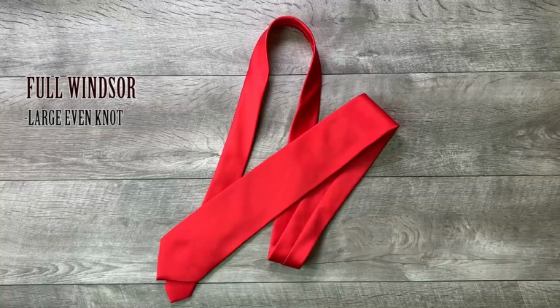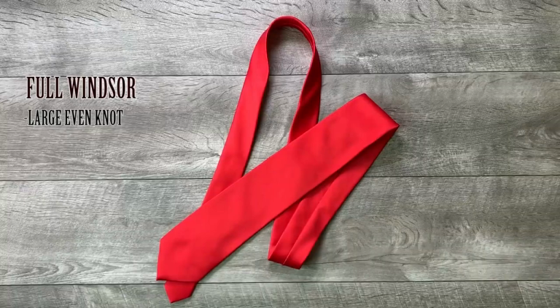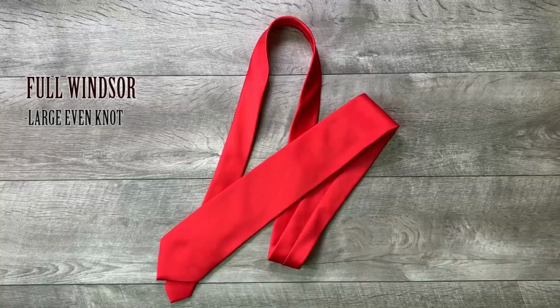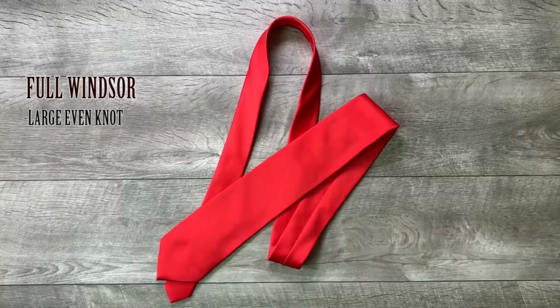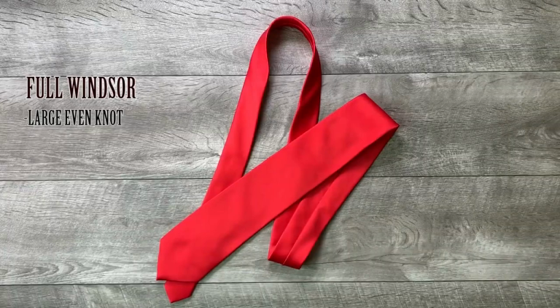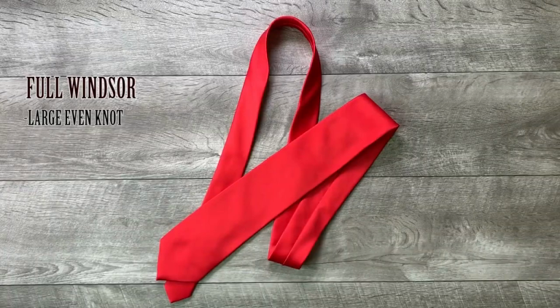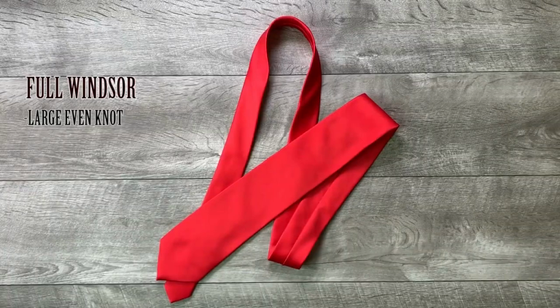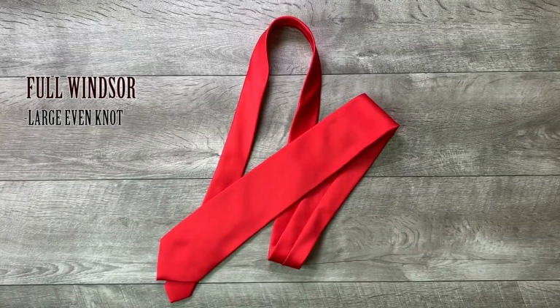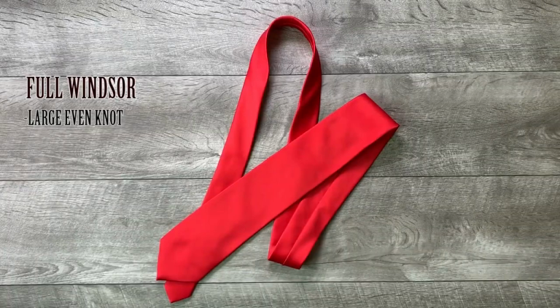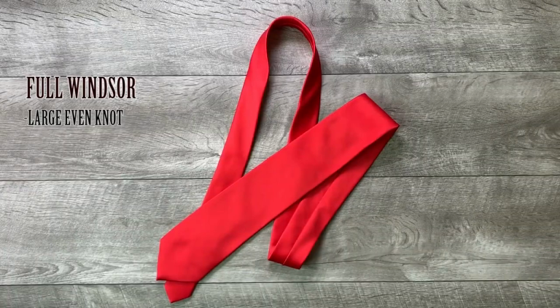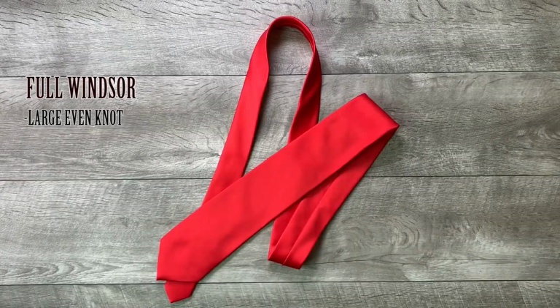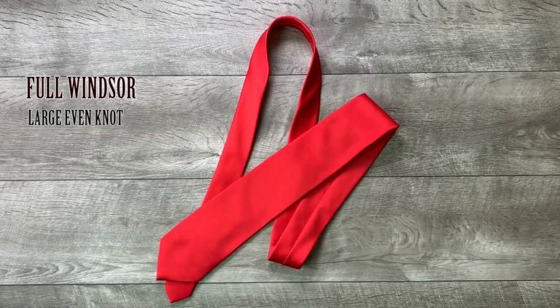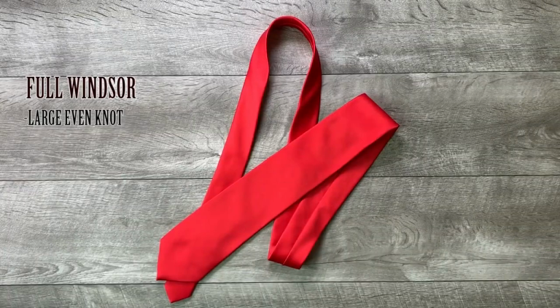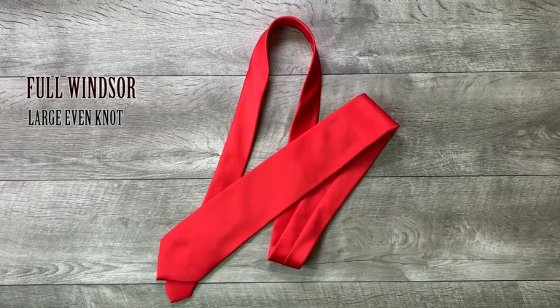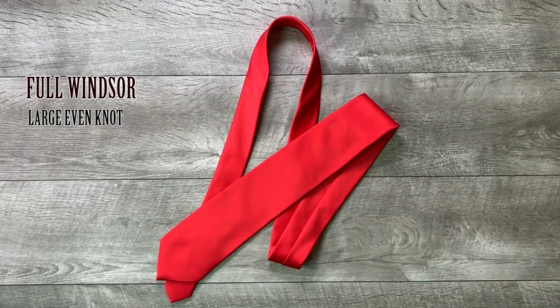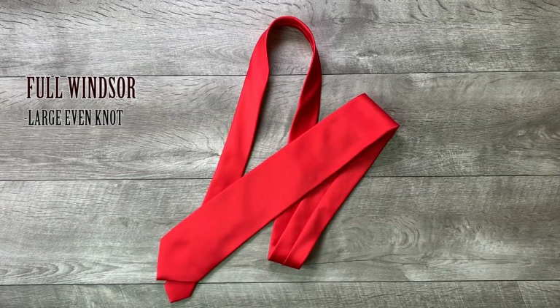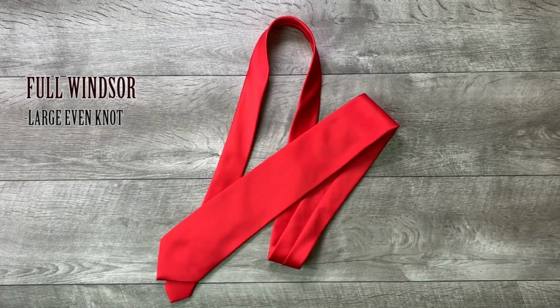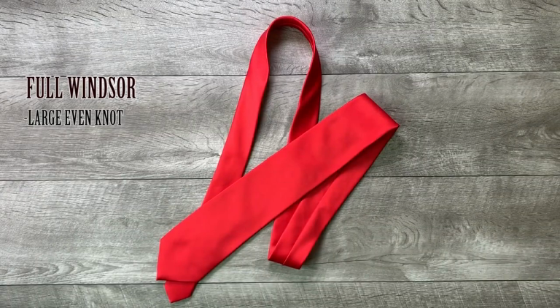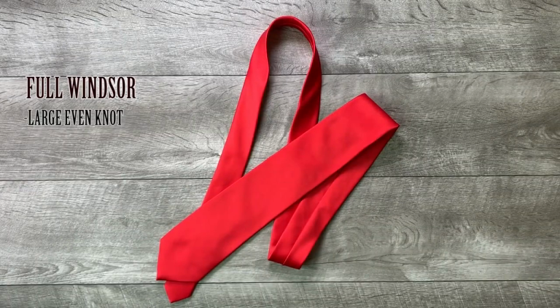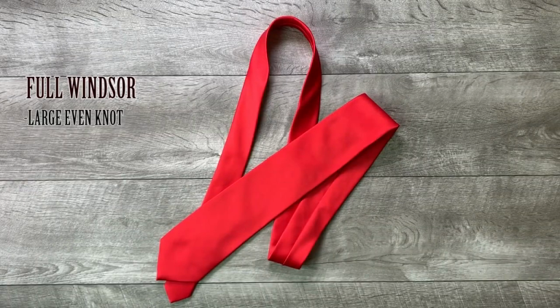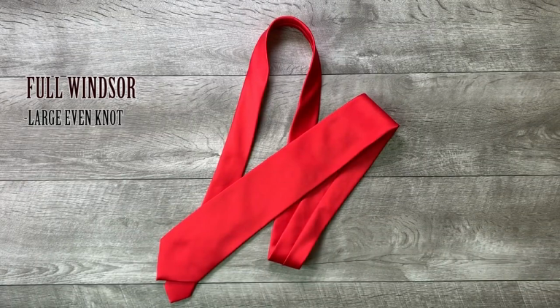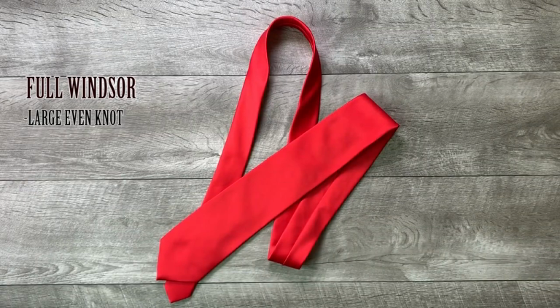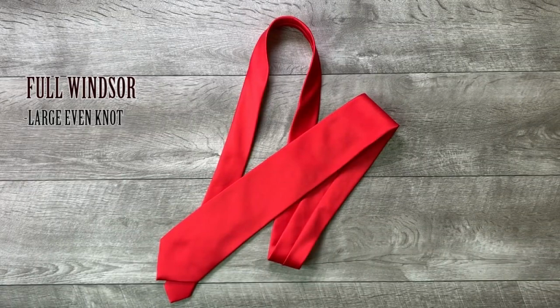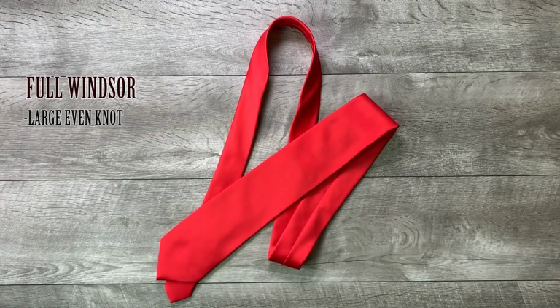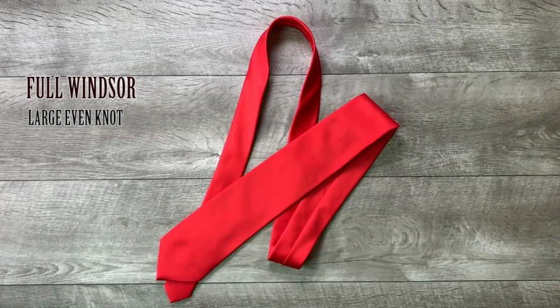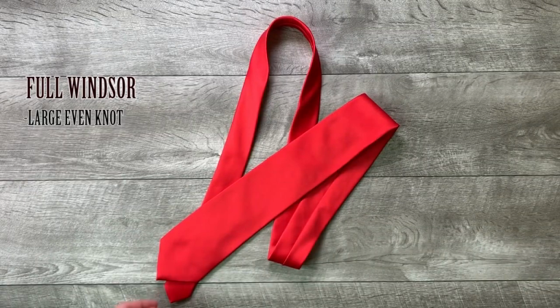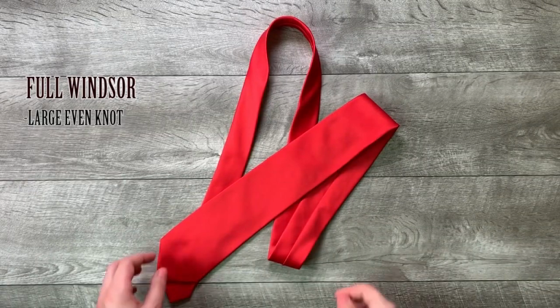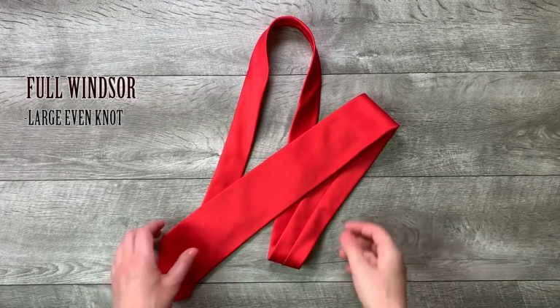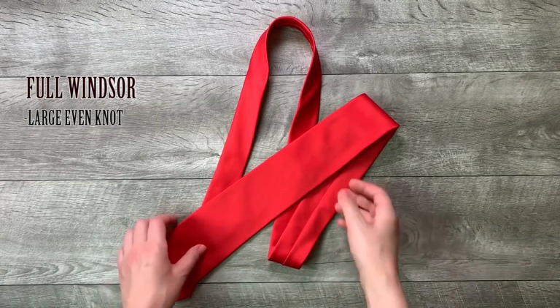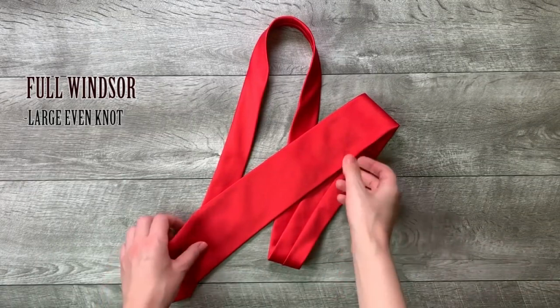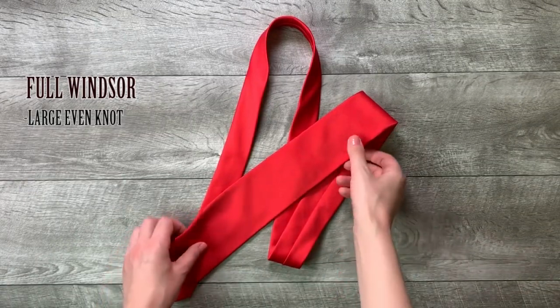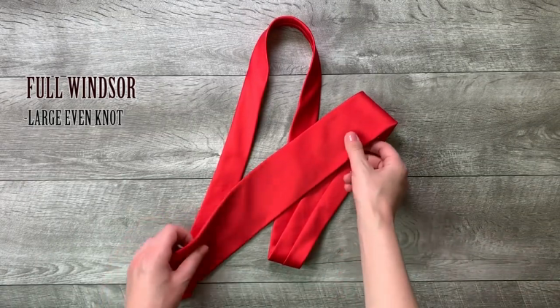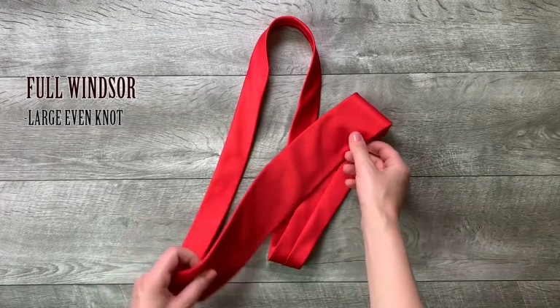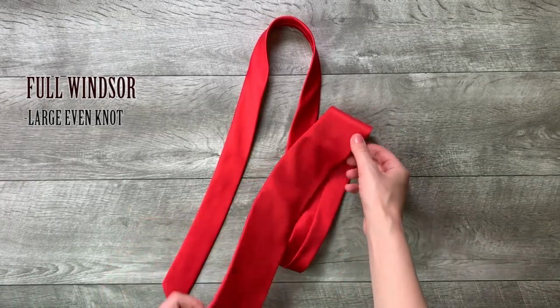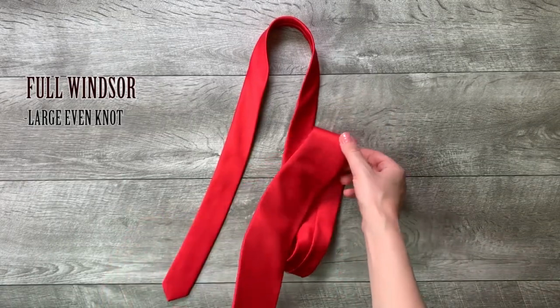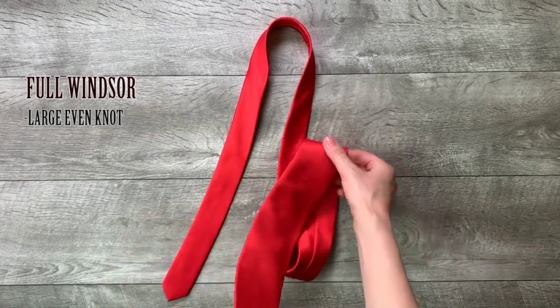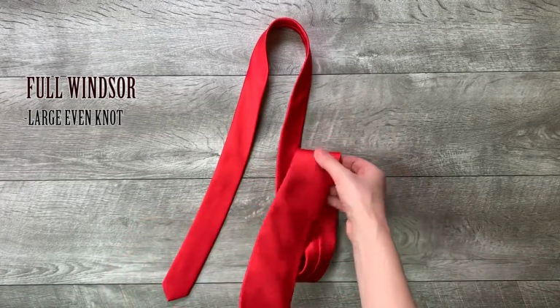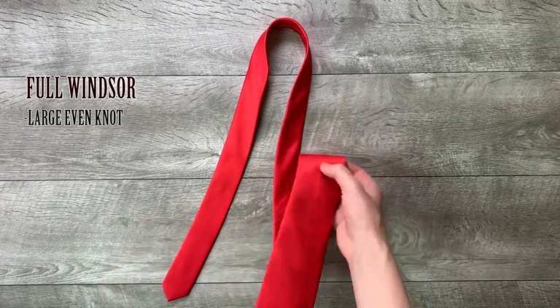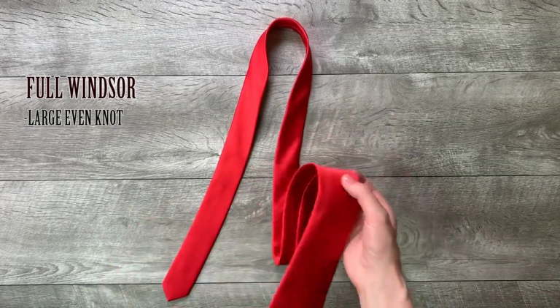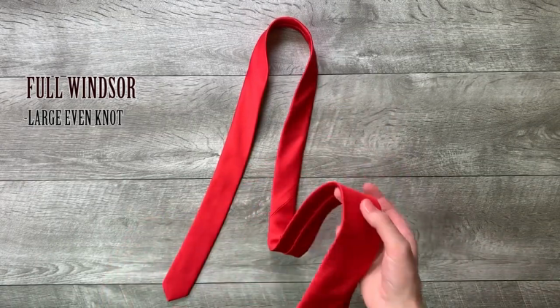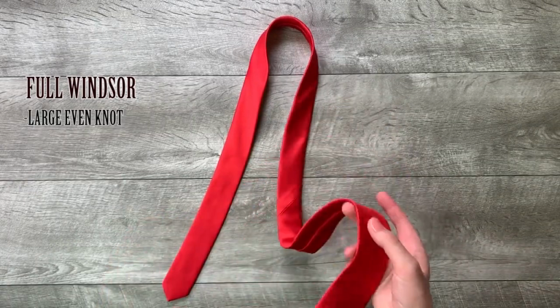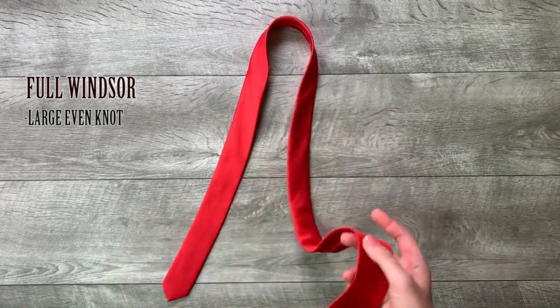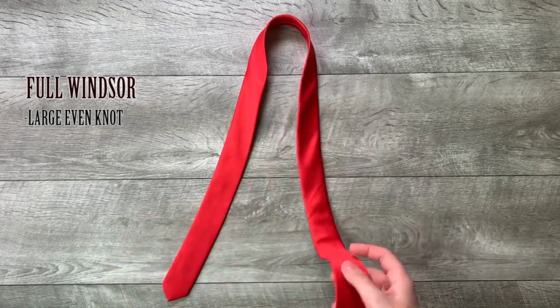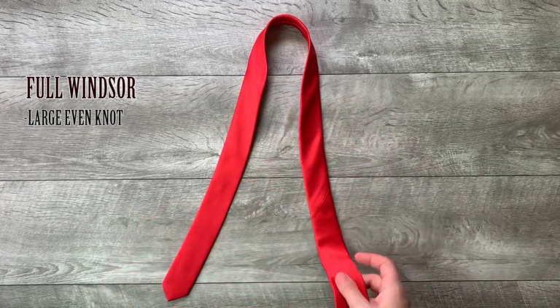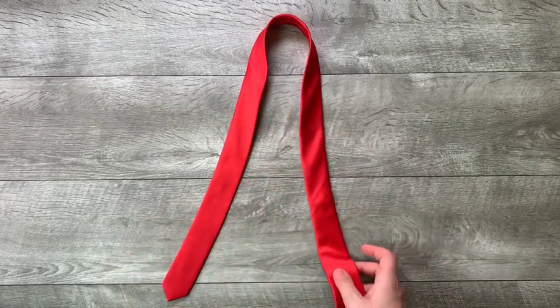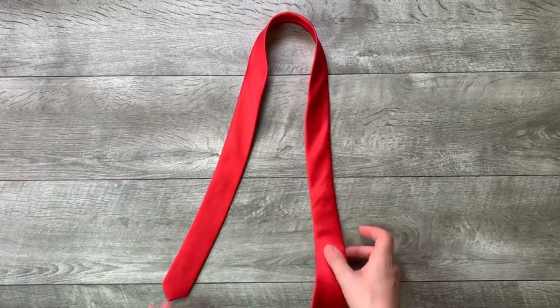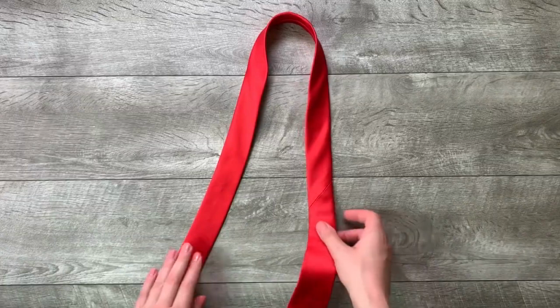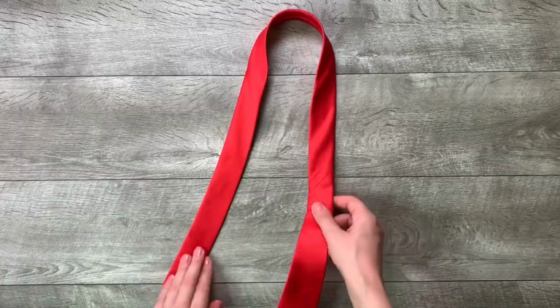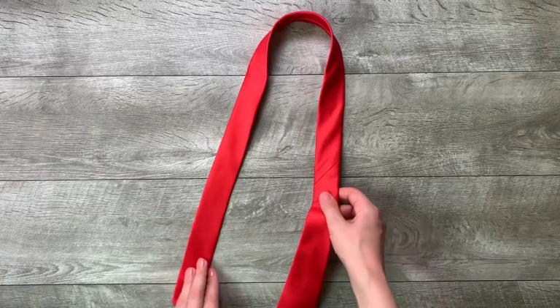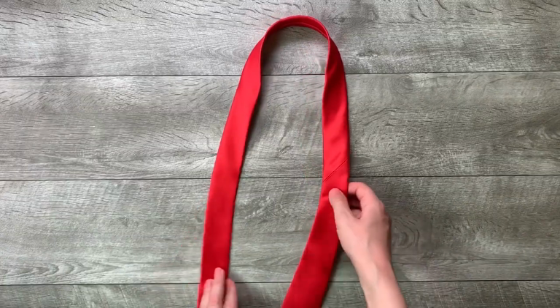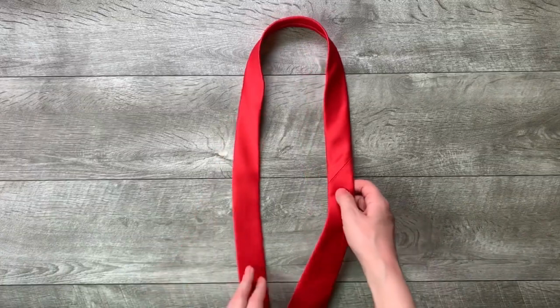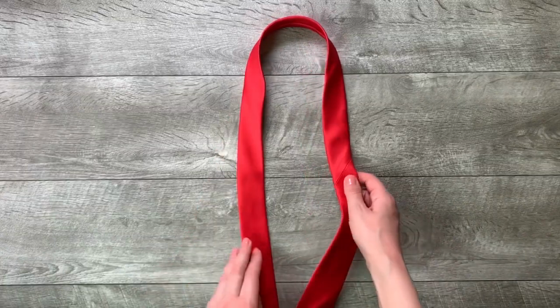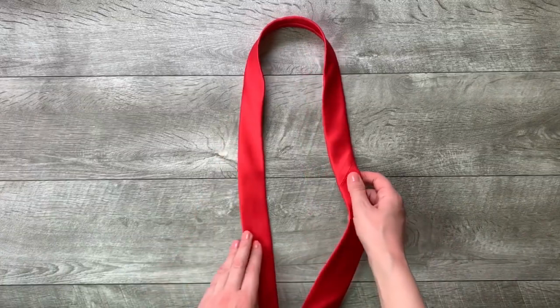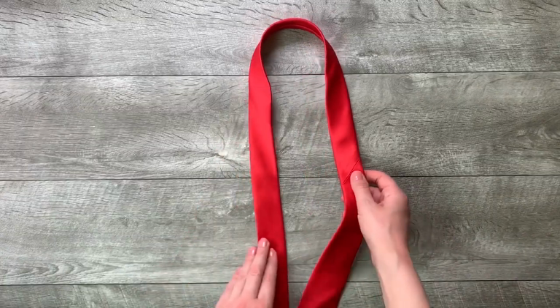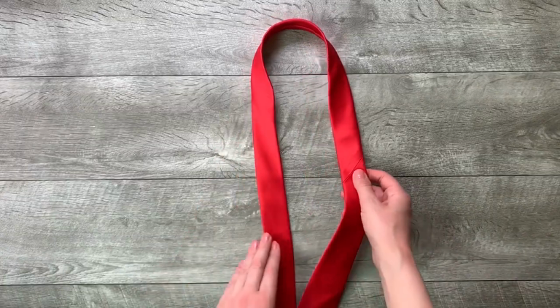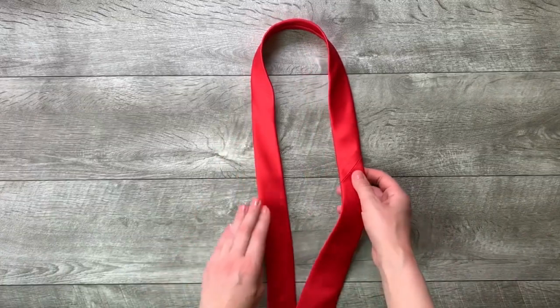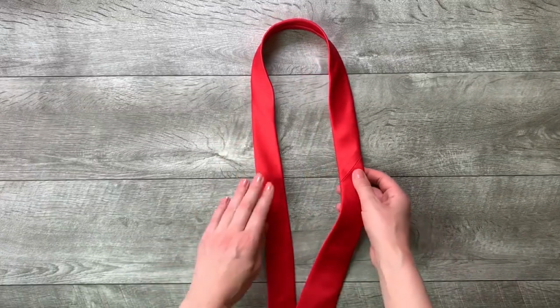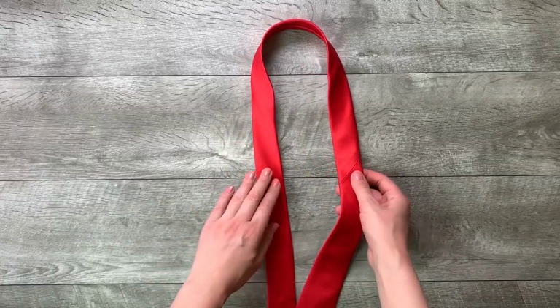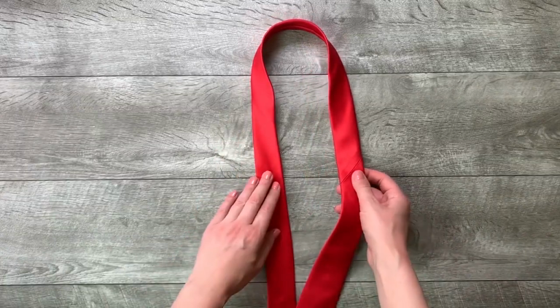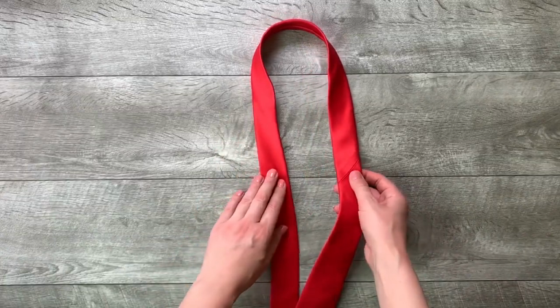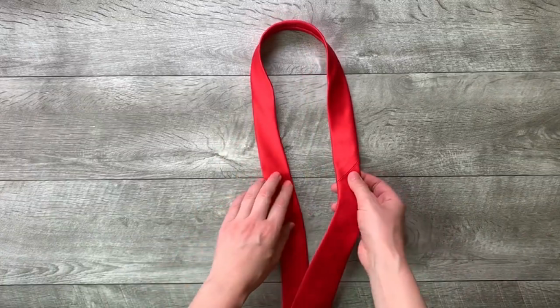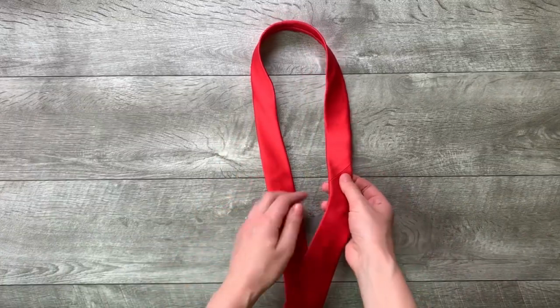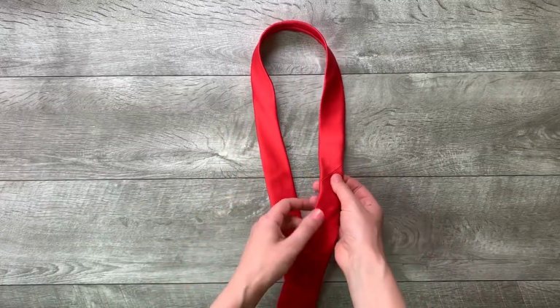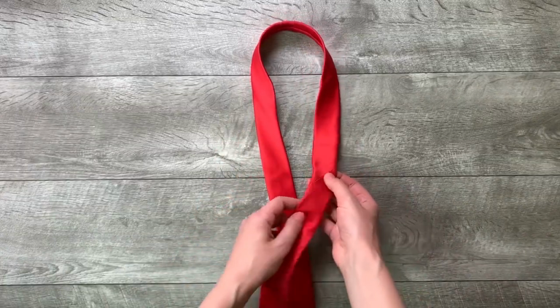How to tie the full Windsor knot. Start with the wide end of the tie on the right and the small end on the left. Only move the wide end.